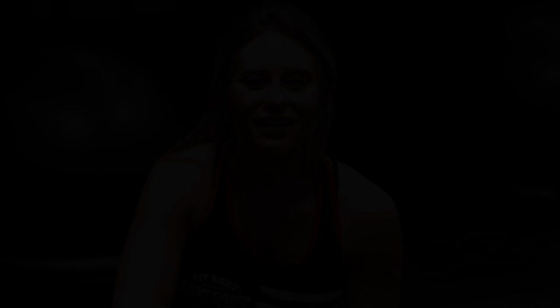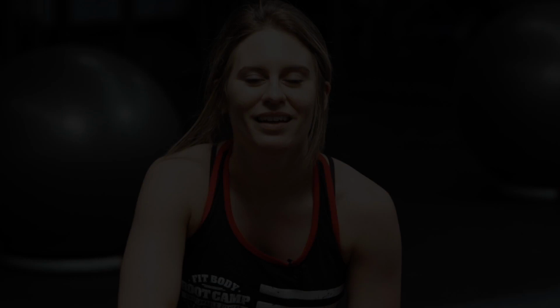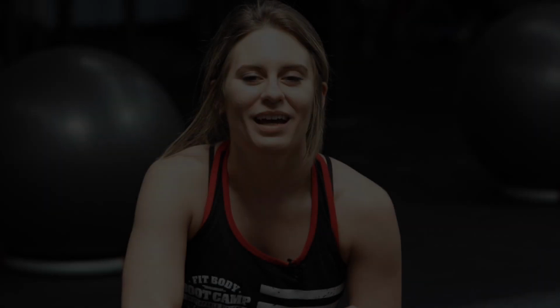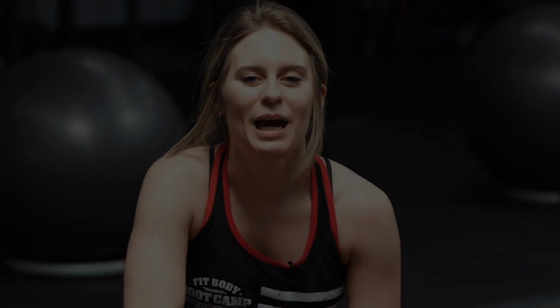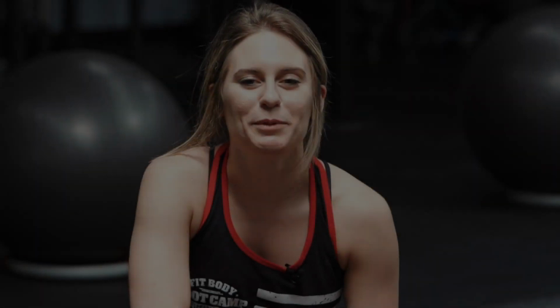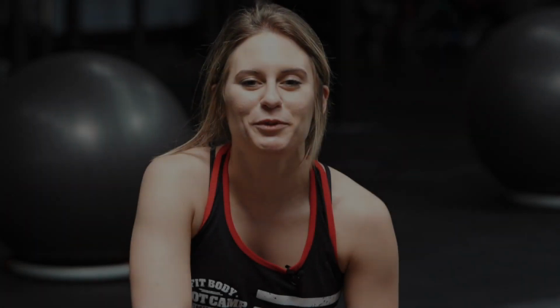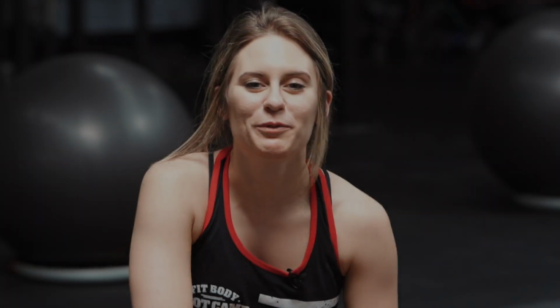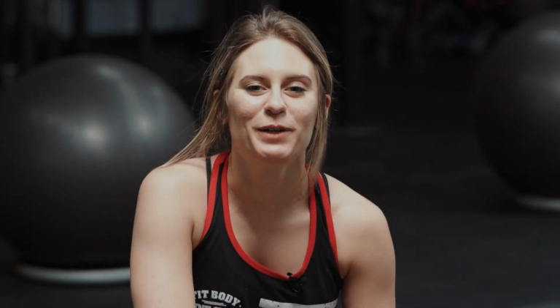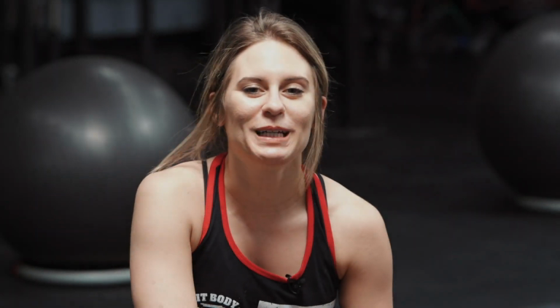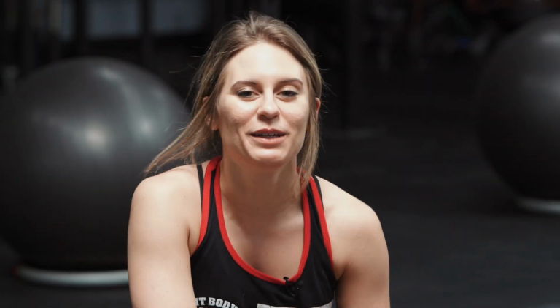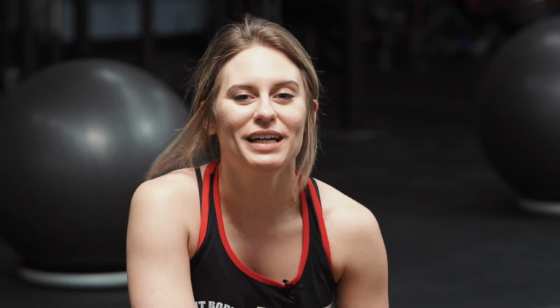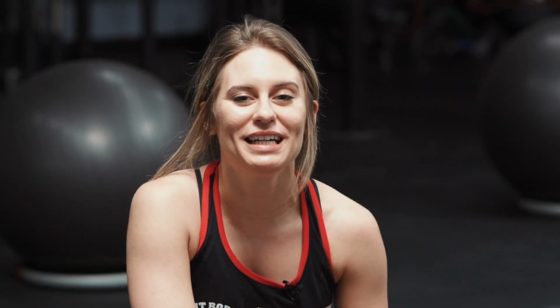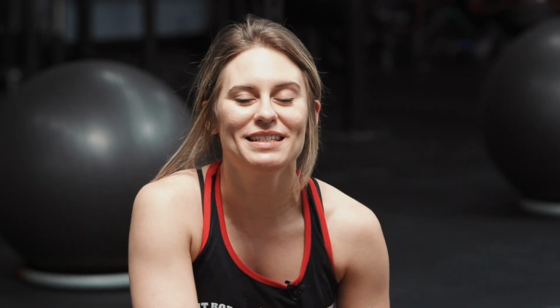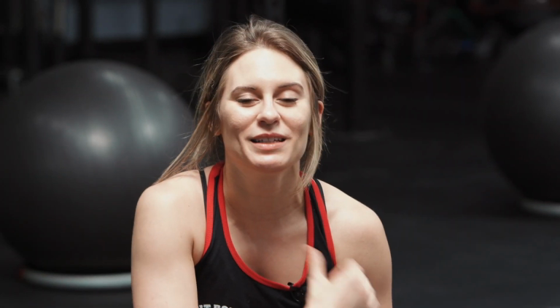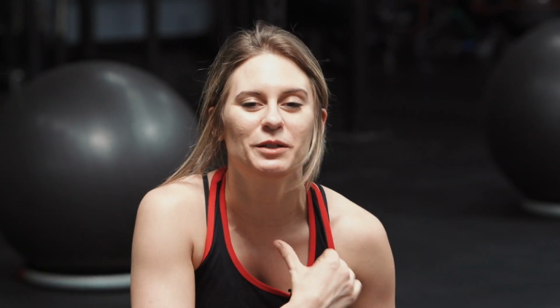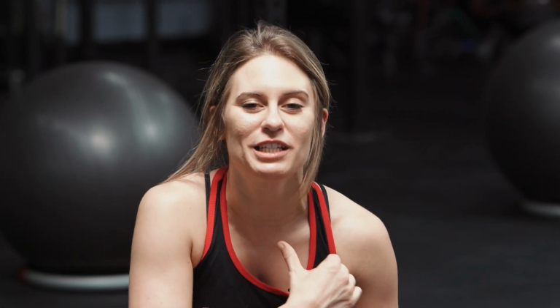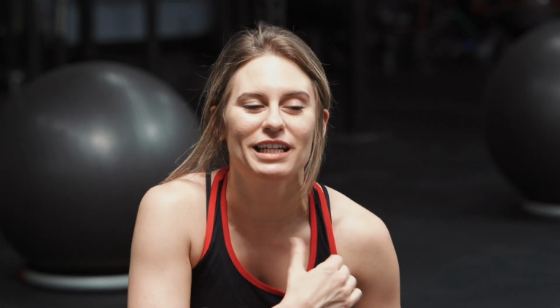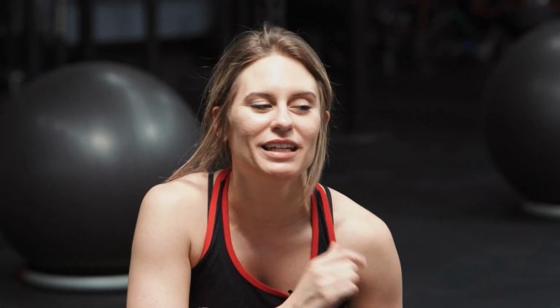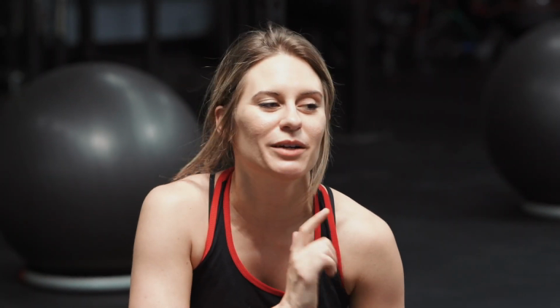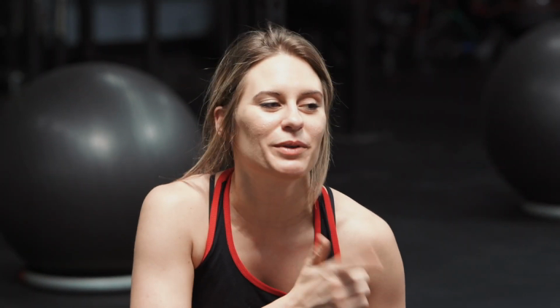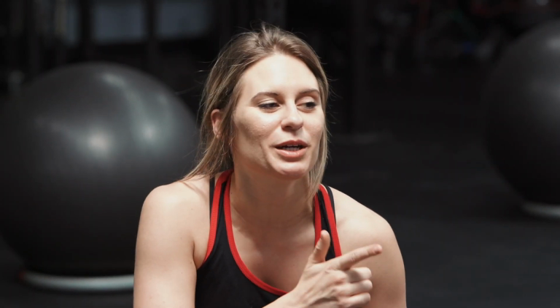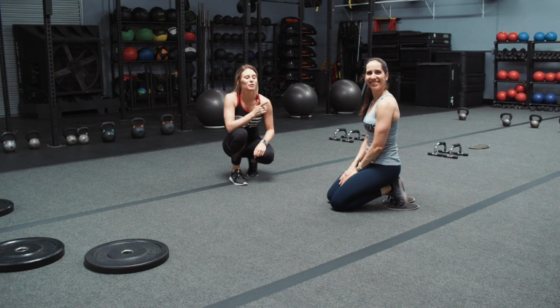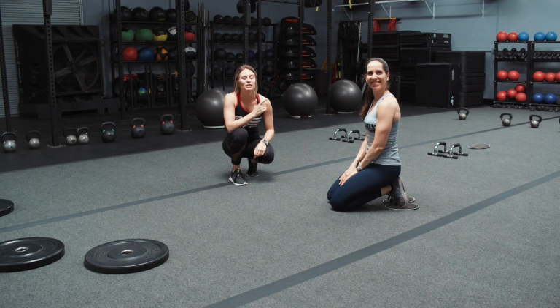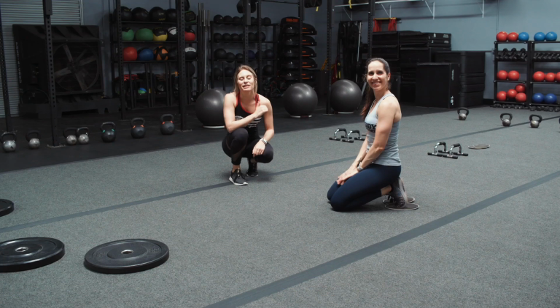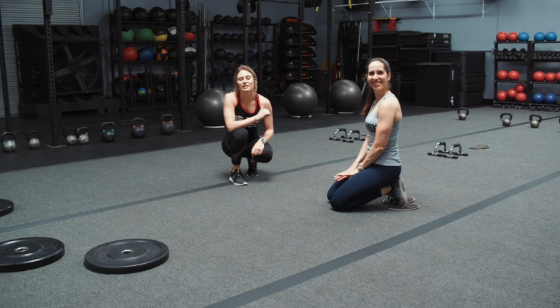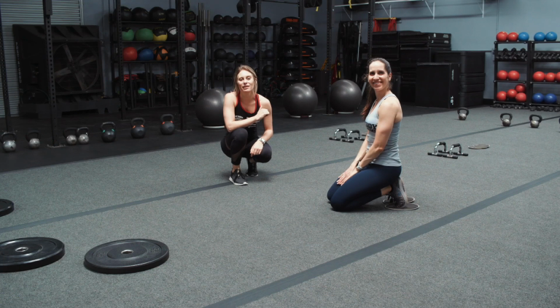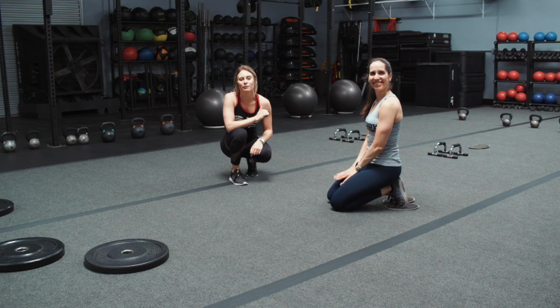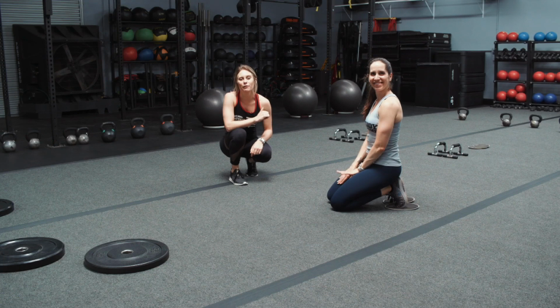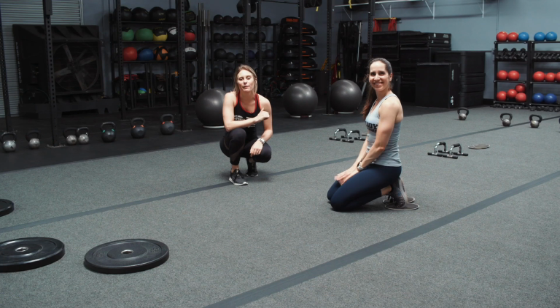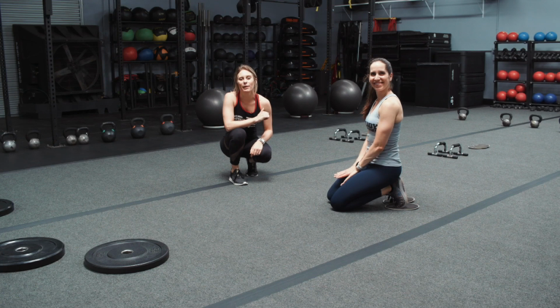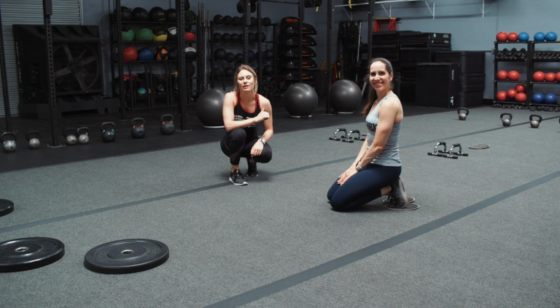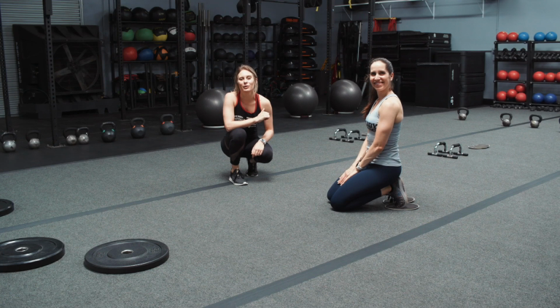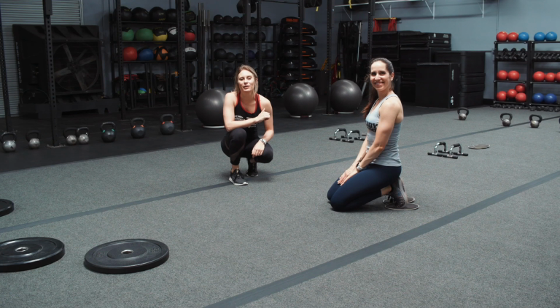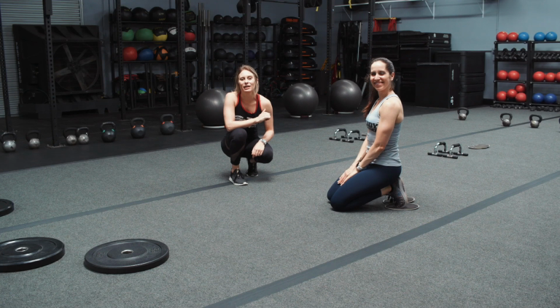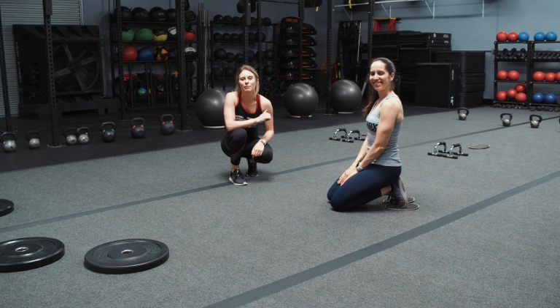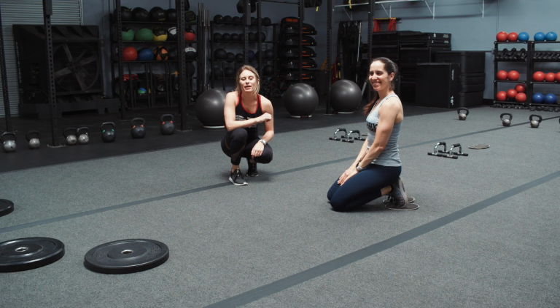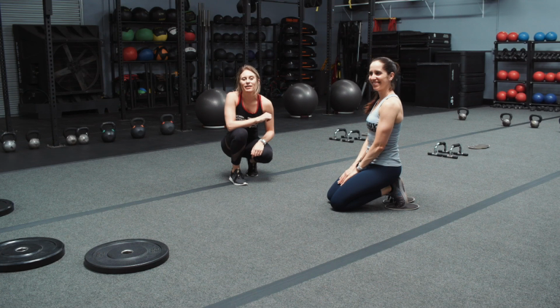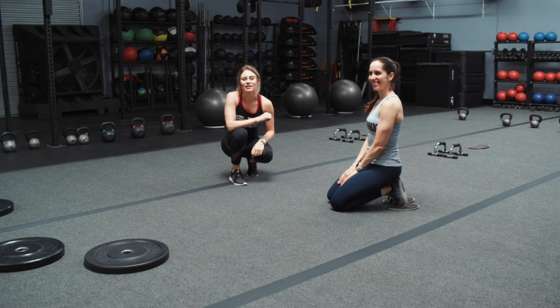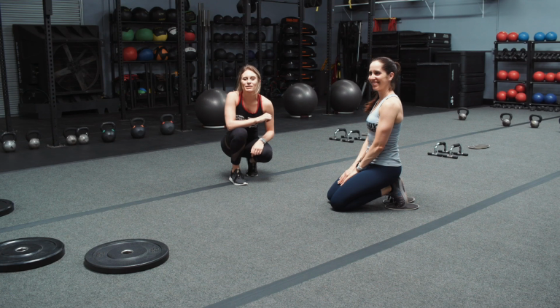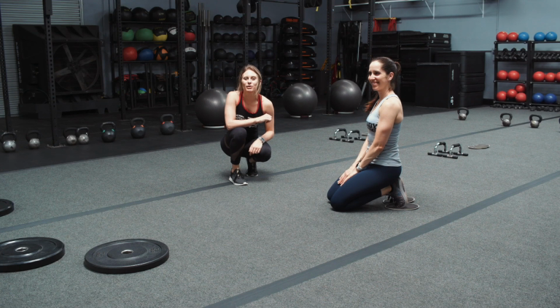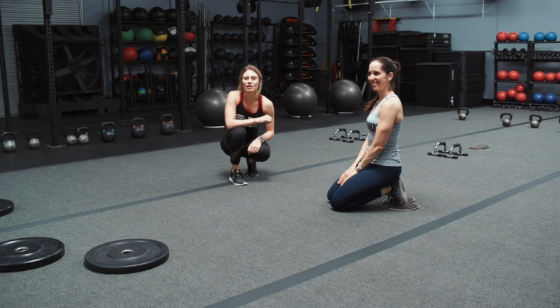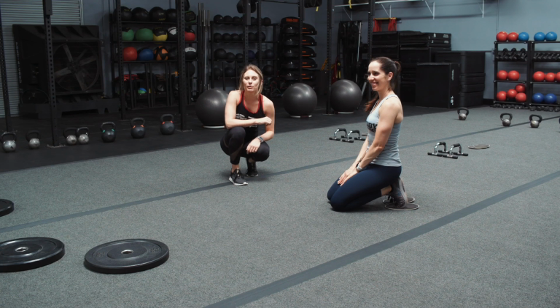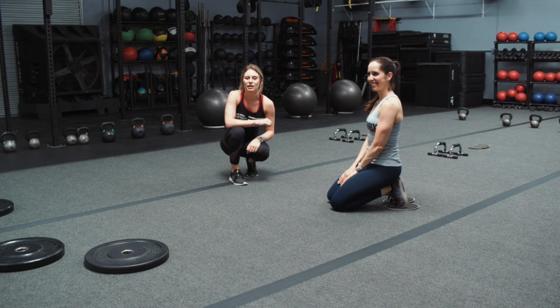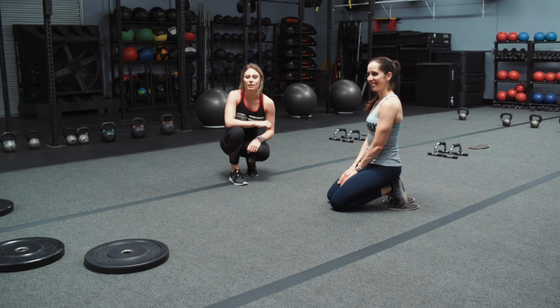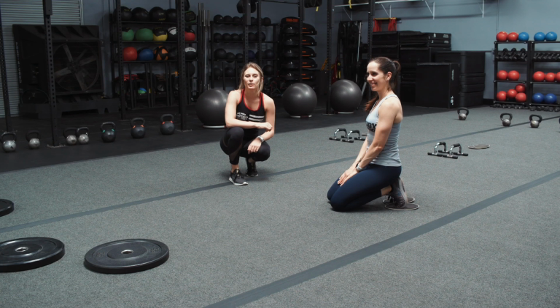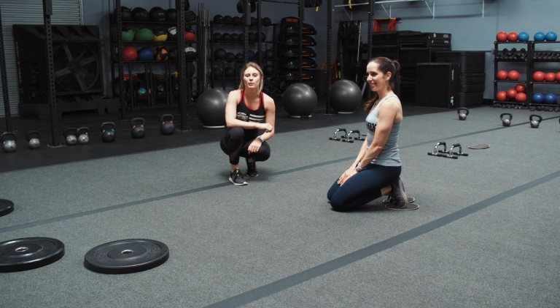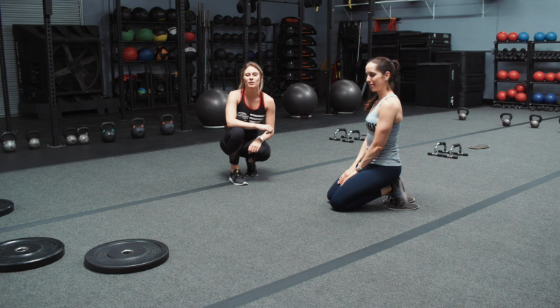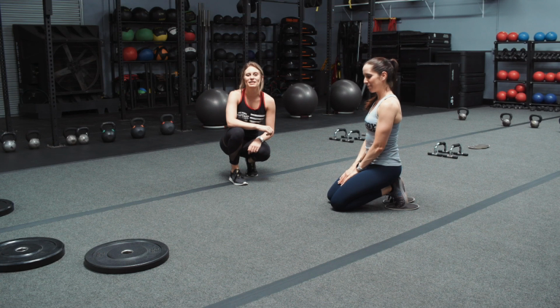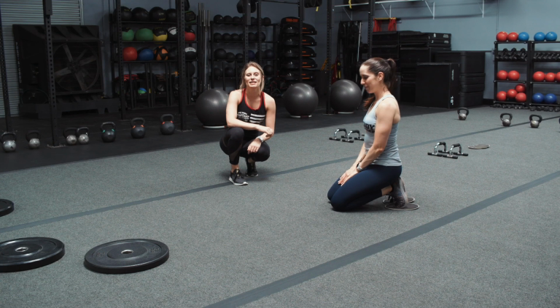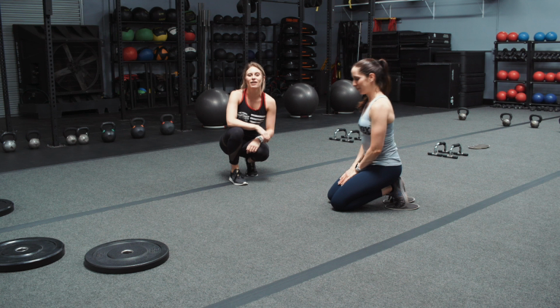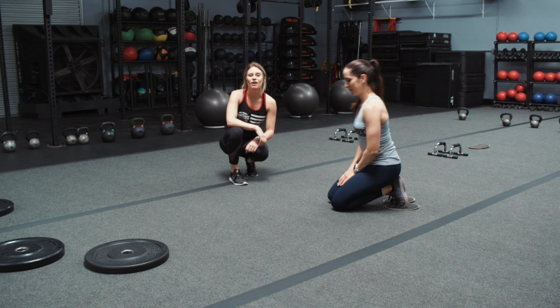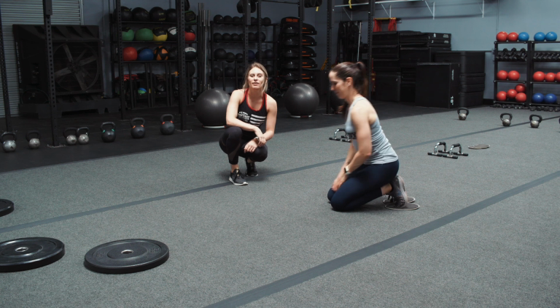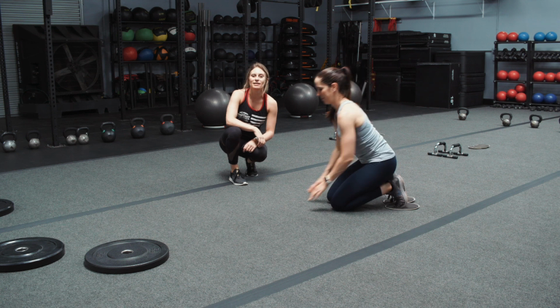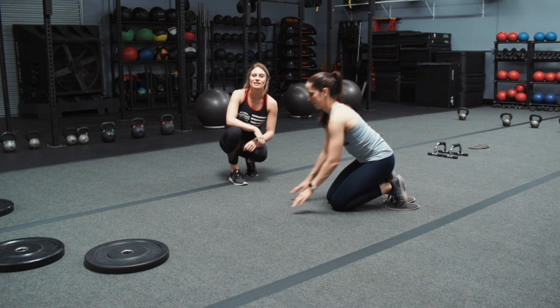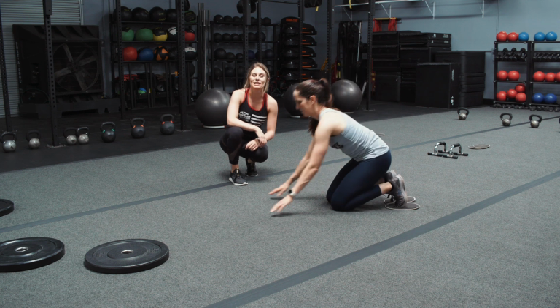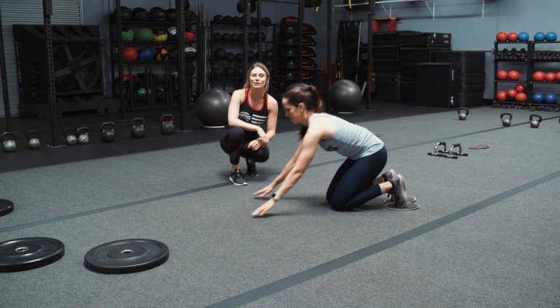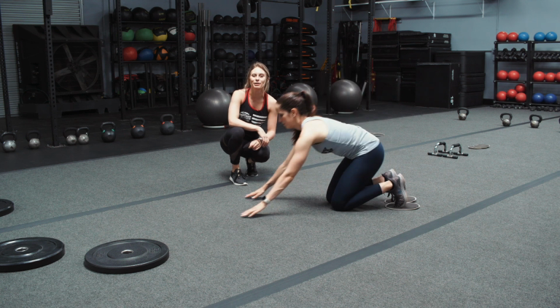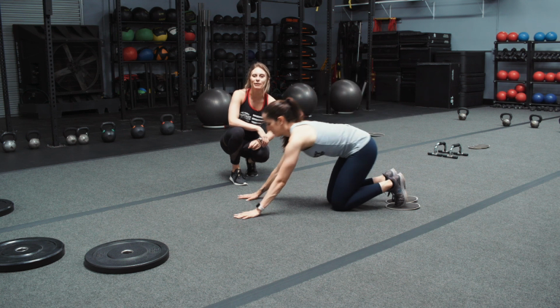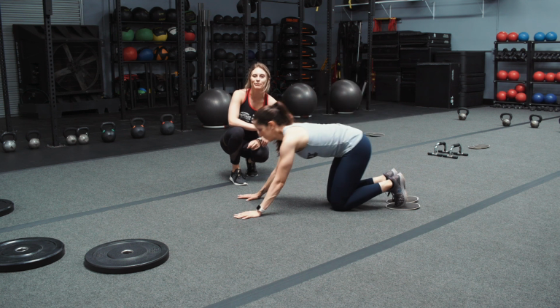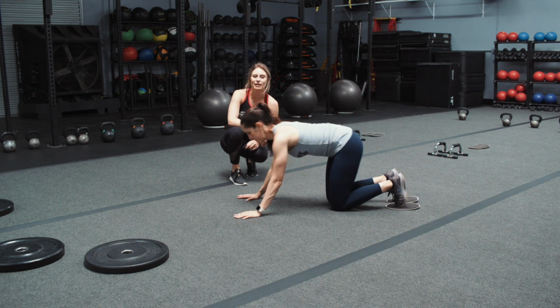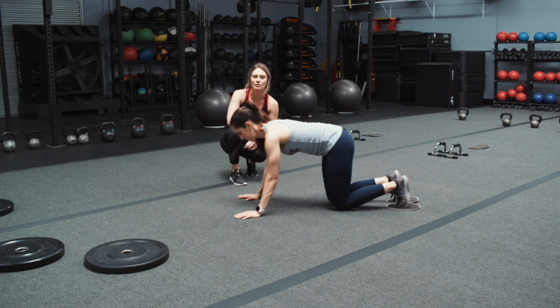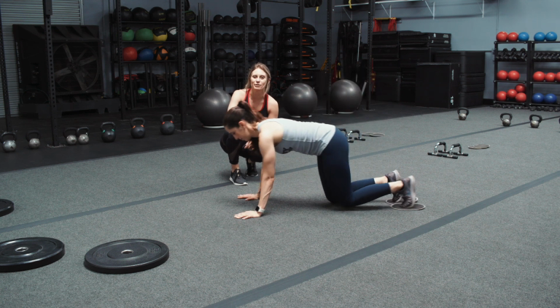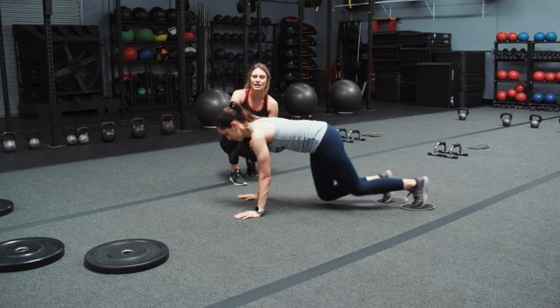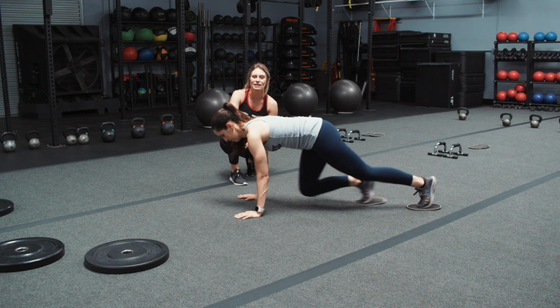Happy Form Friday you guys! Coach Hannah here with Coach Alicia for Fit Body Boot Camp. This week we are going to be focusing on the slider climber exercise.